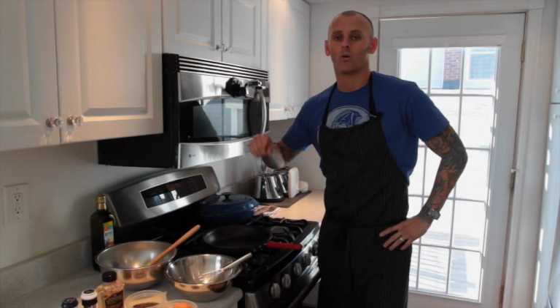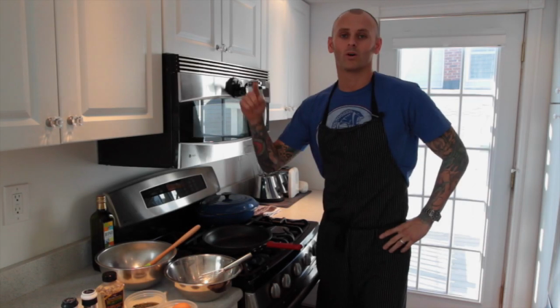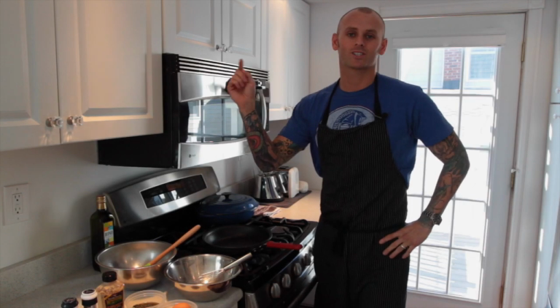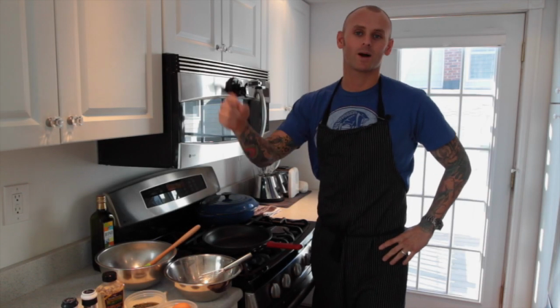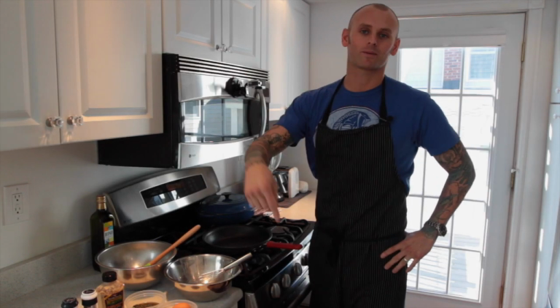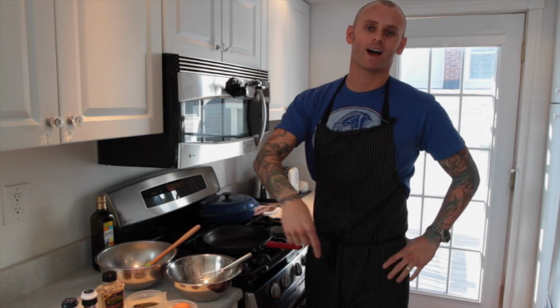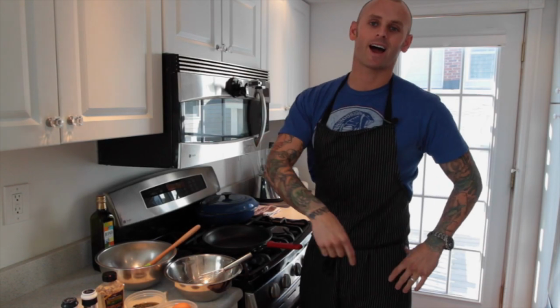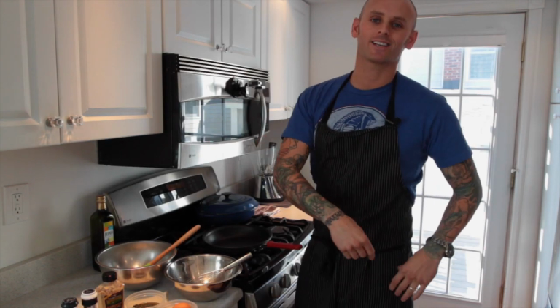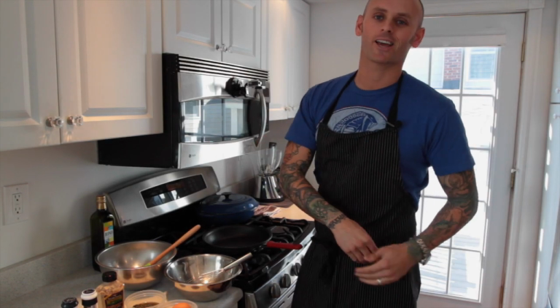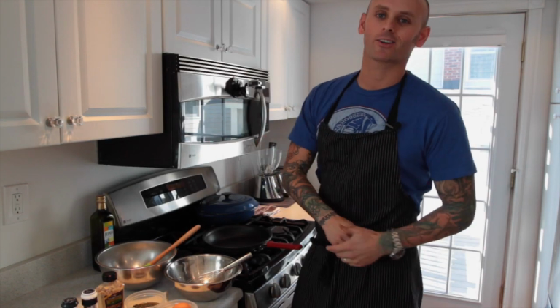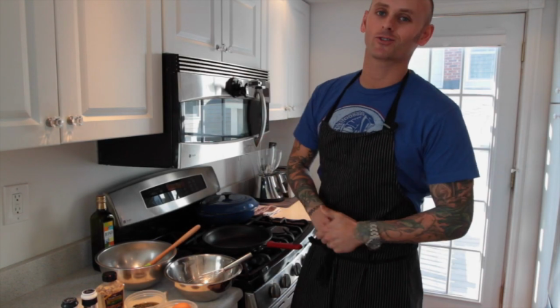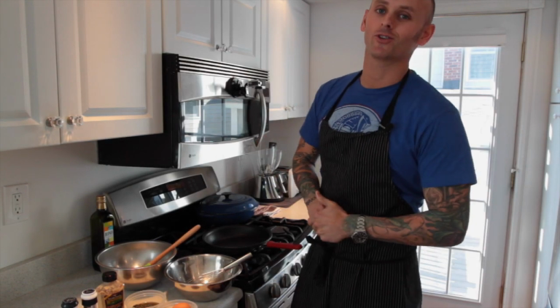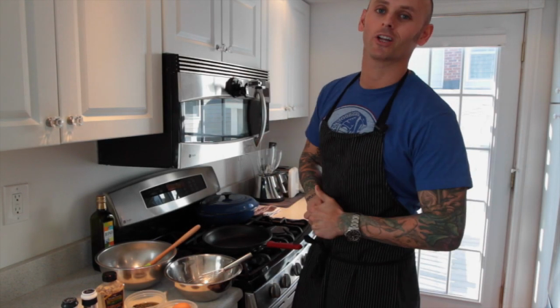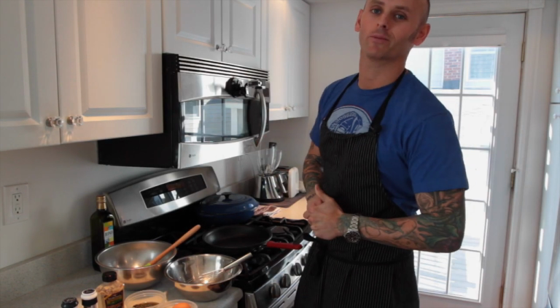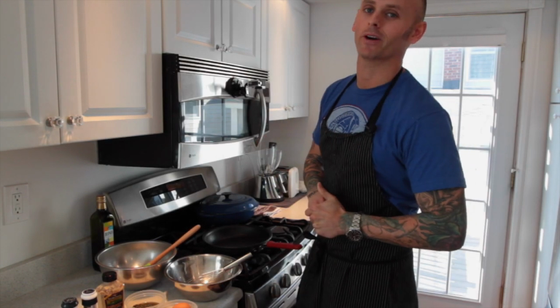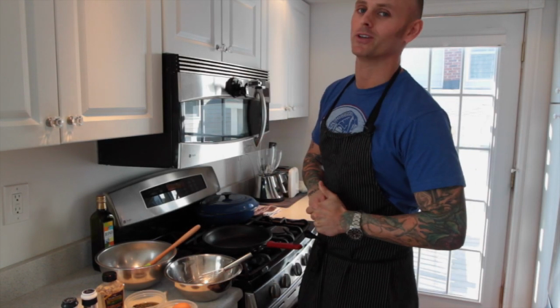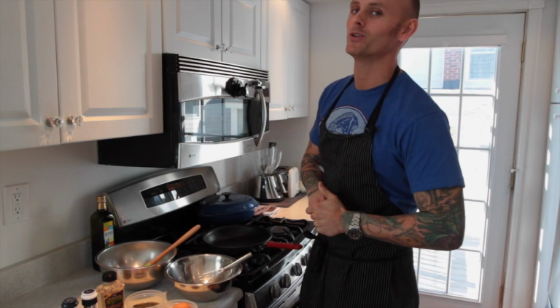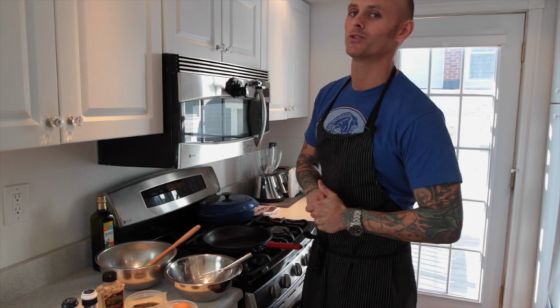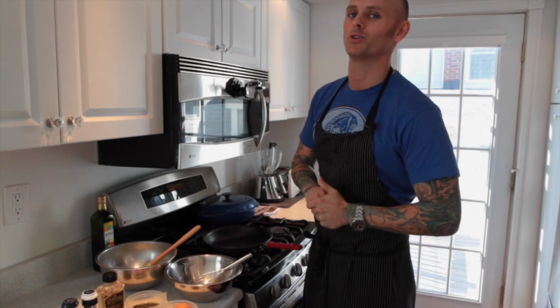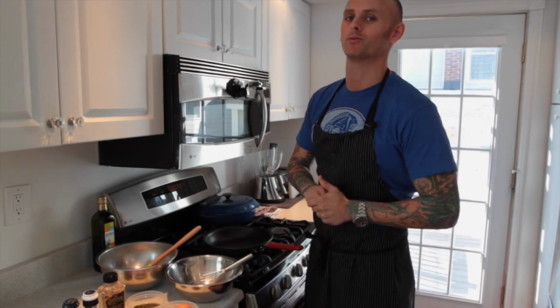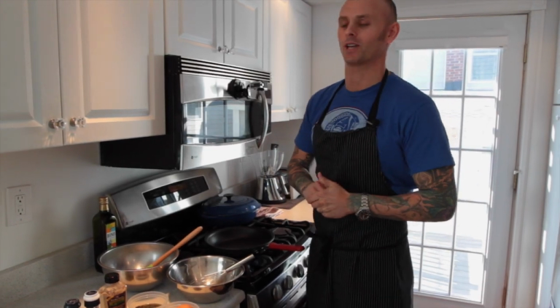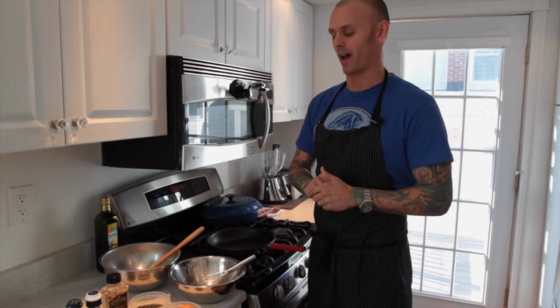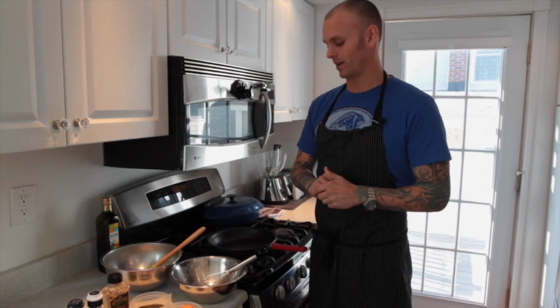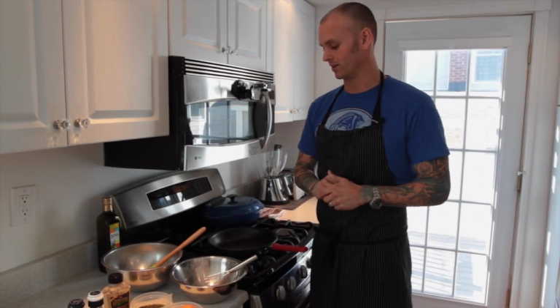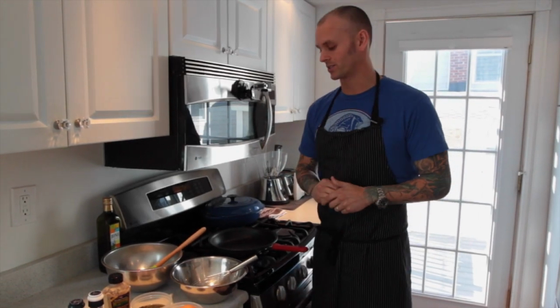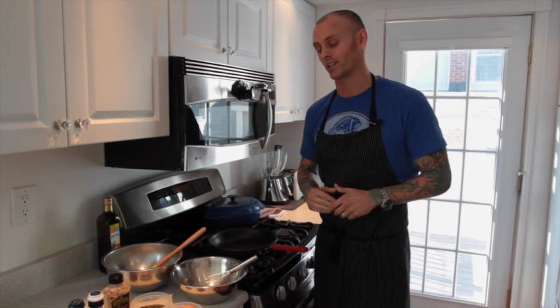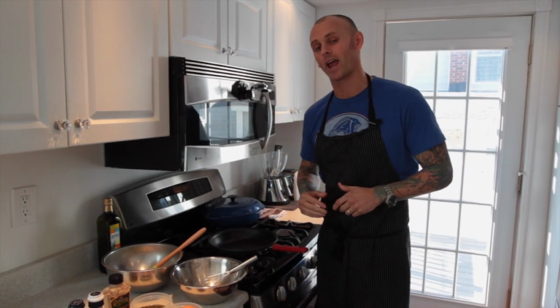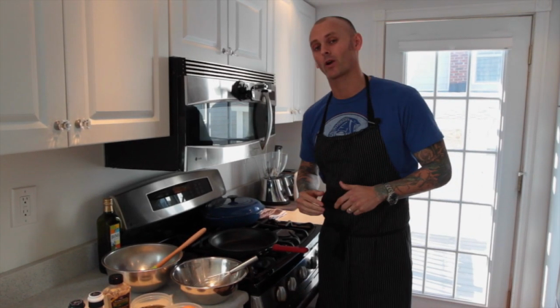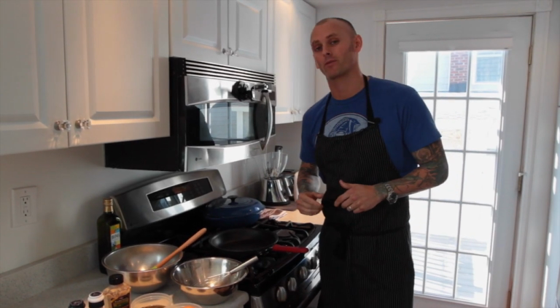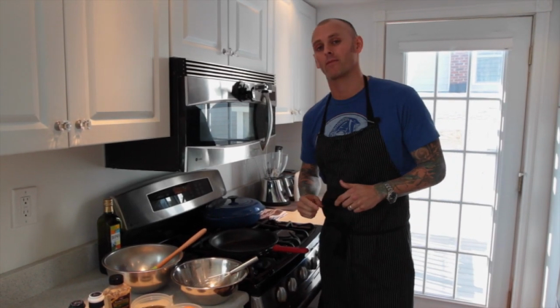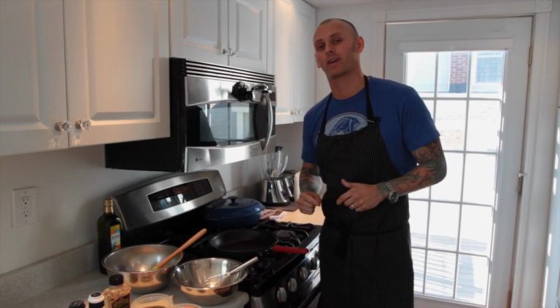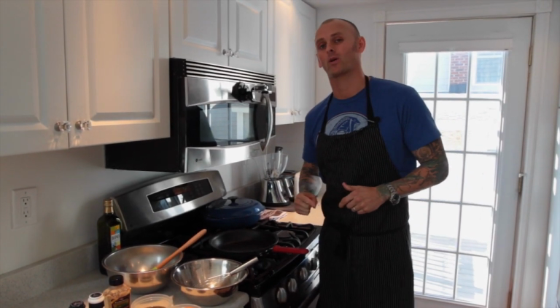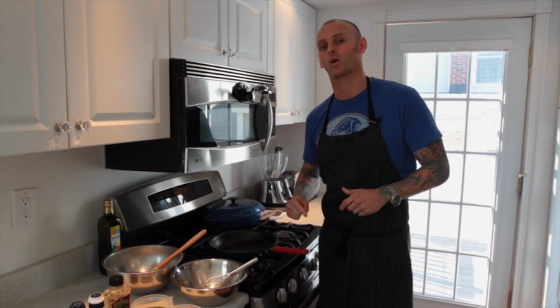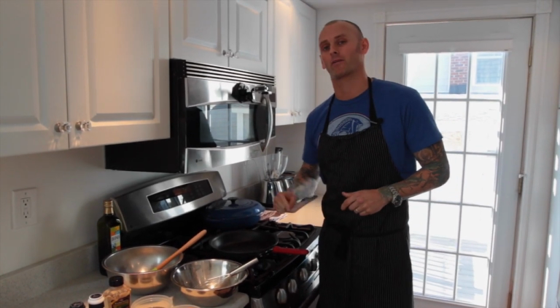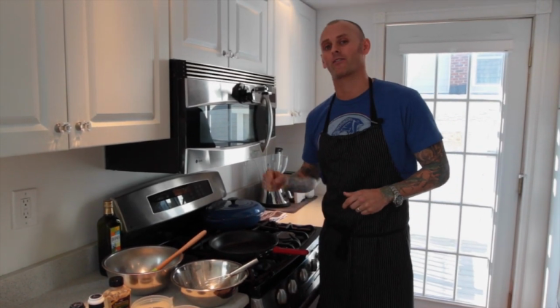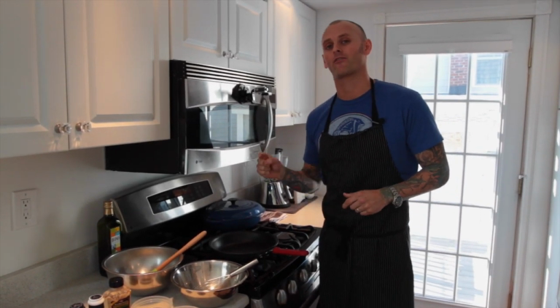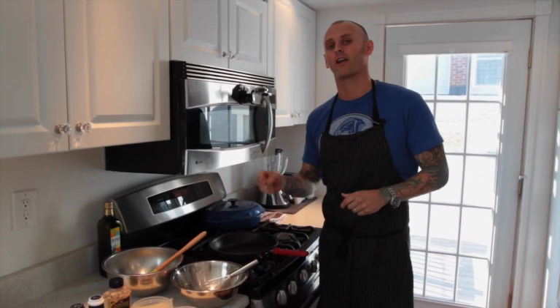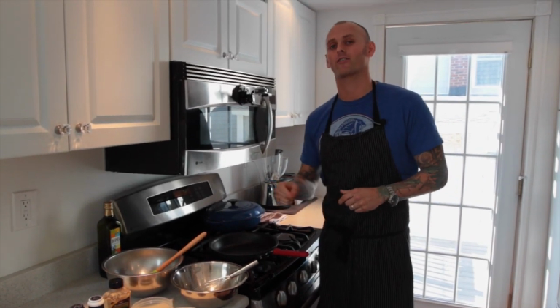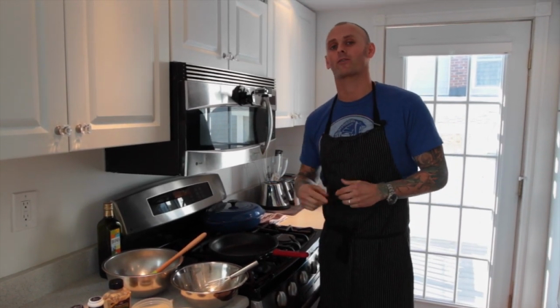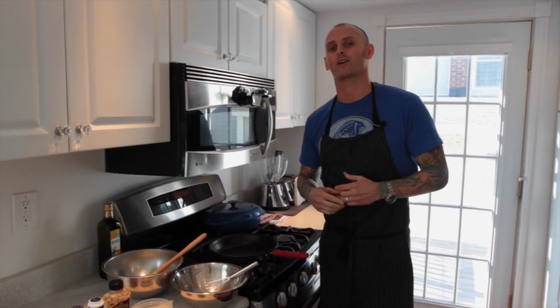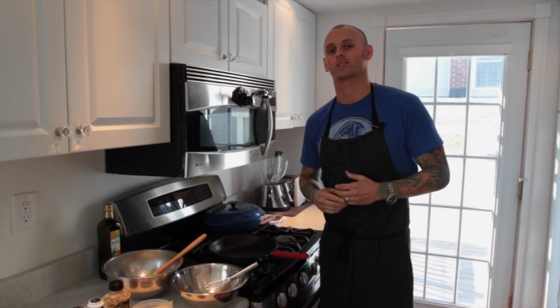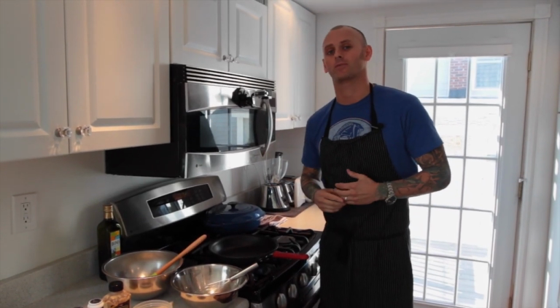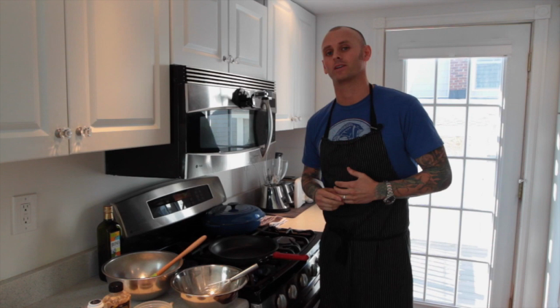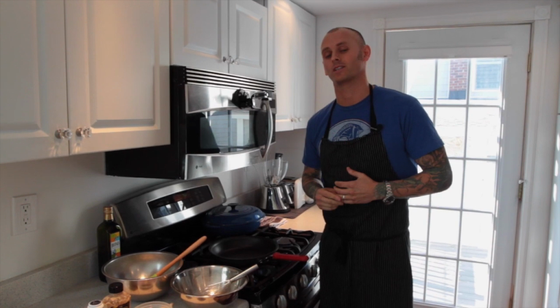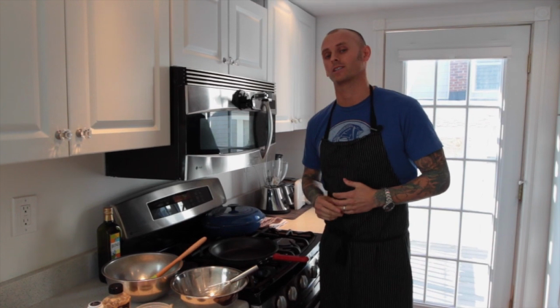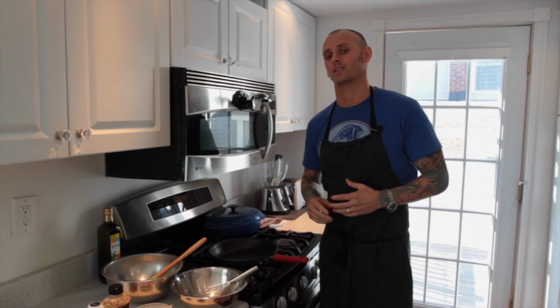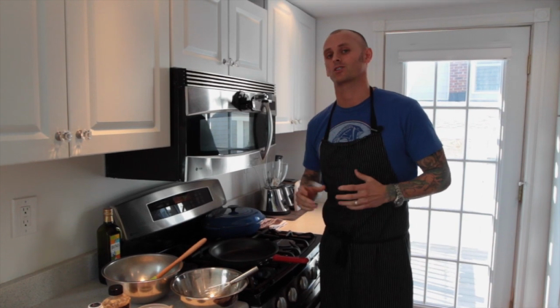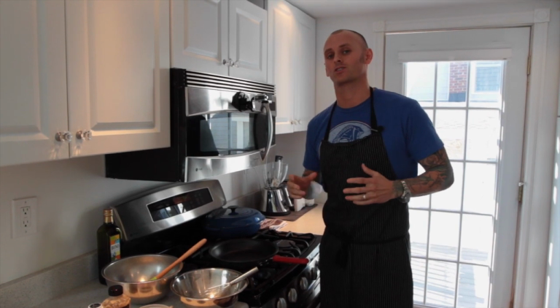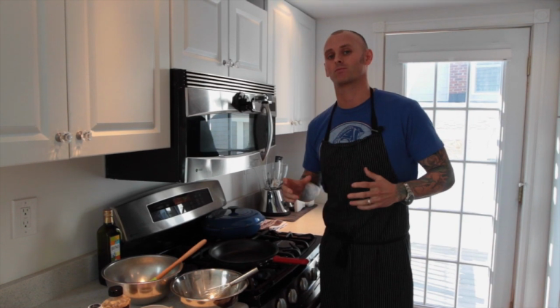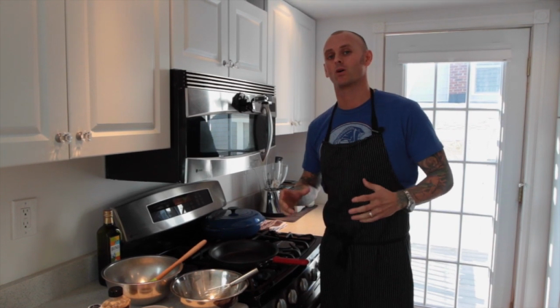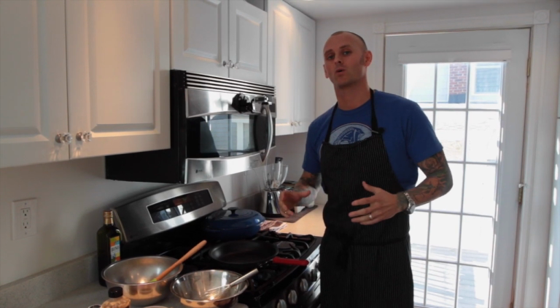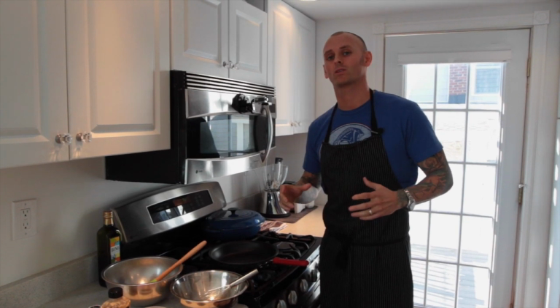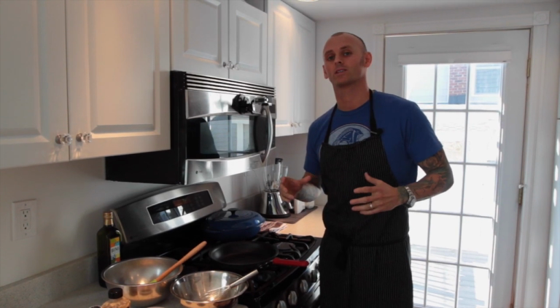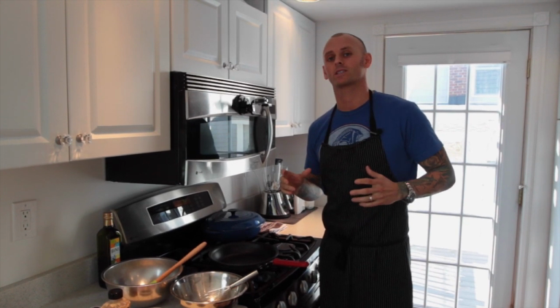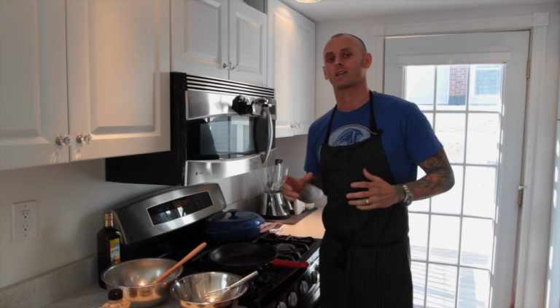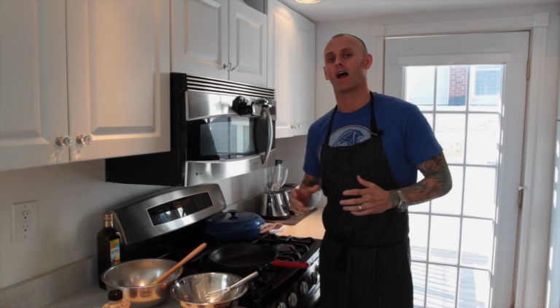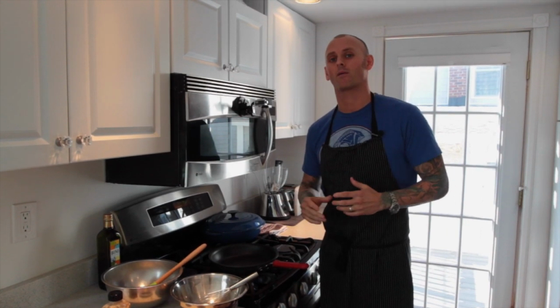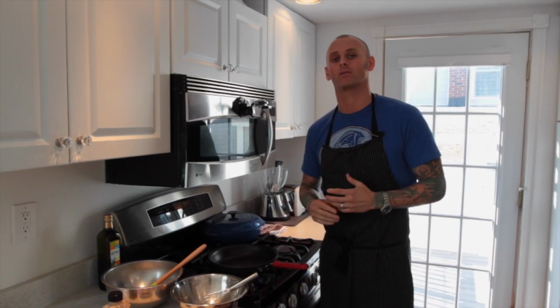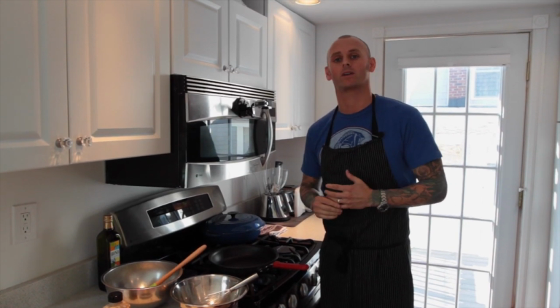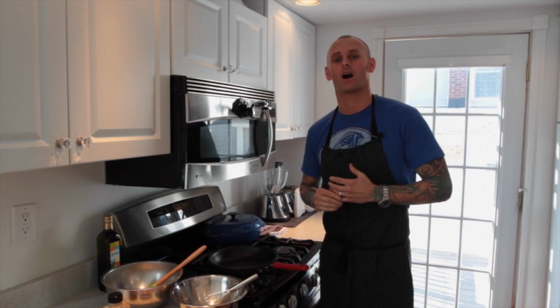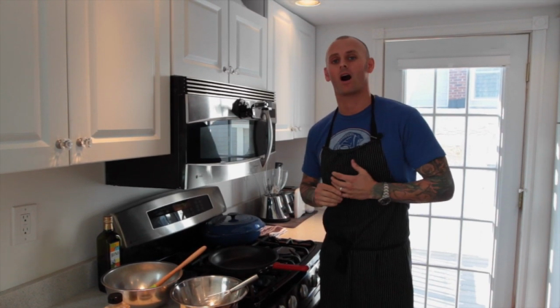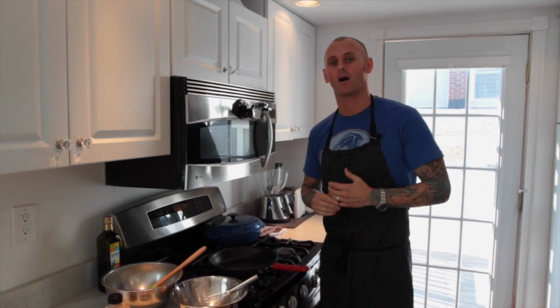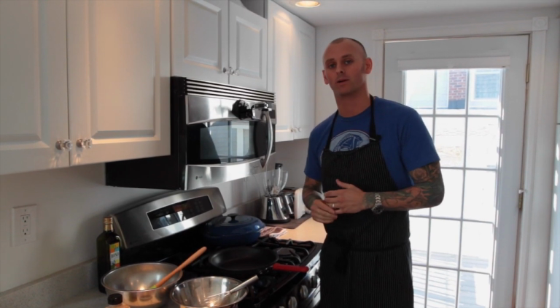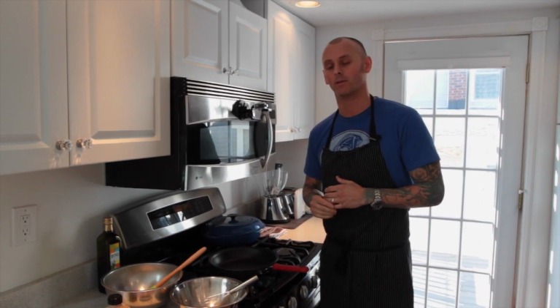What's up guys? Thanks for tuning in to my YouTube channel. Today we're going to be making one of my favorite recipes — it is a smoked salmon omelet.